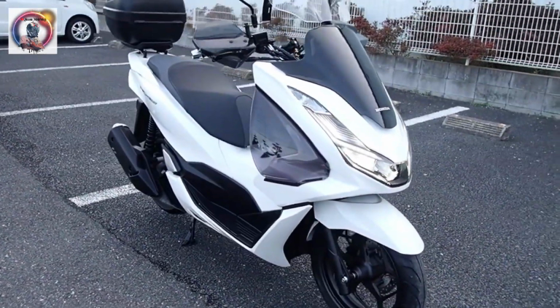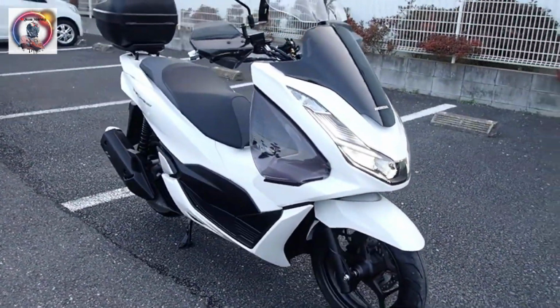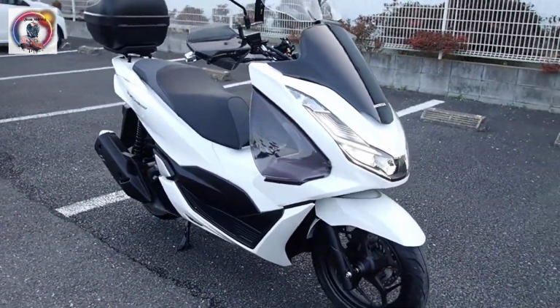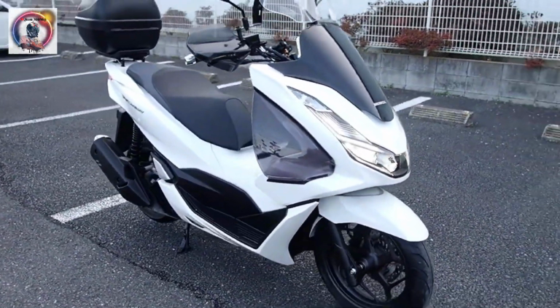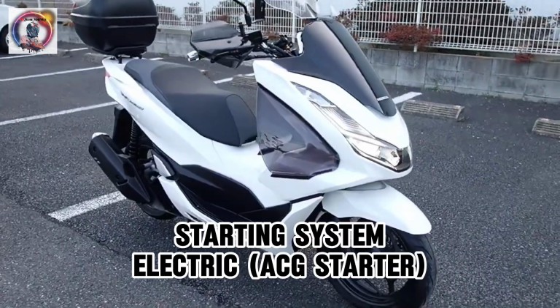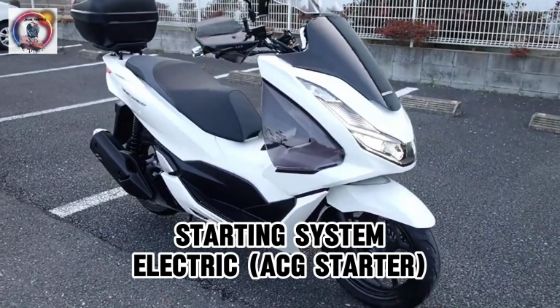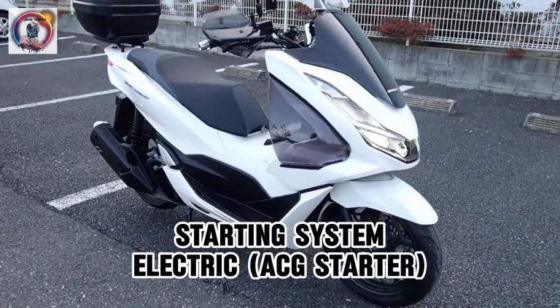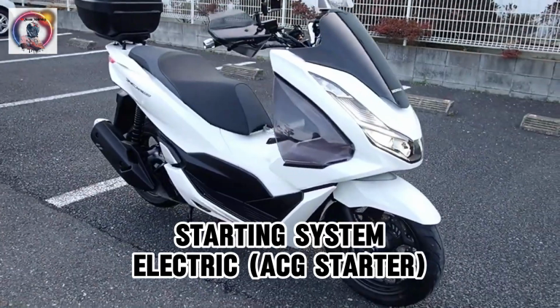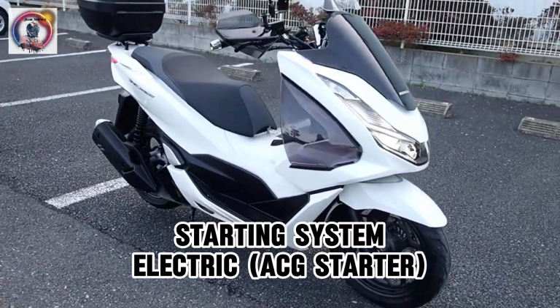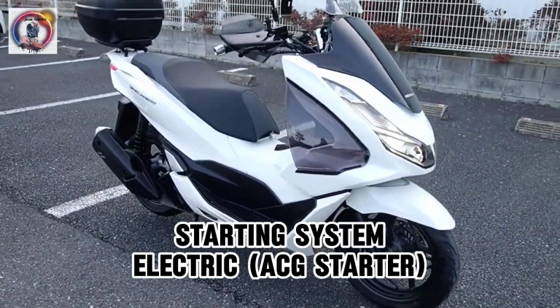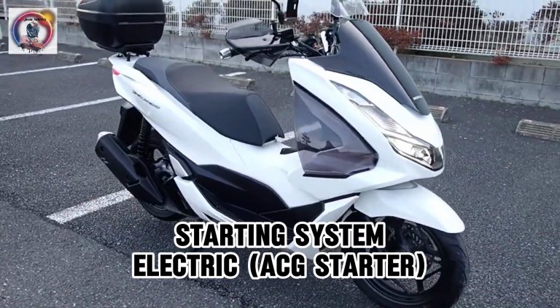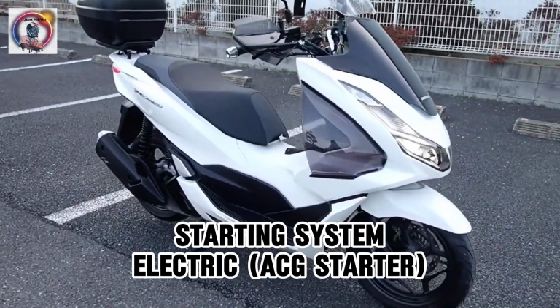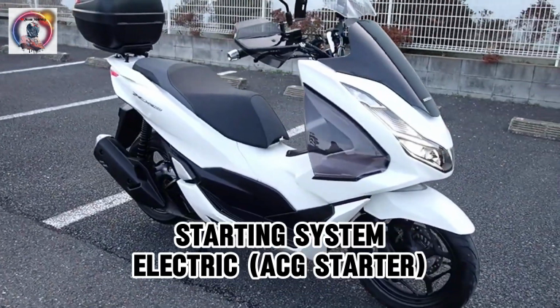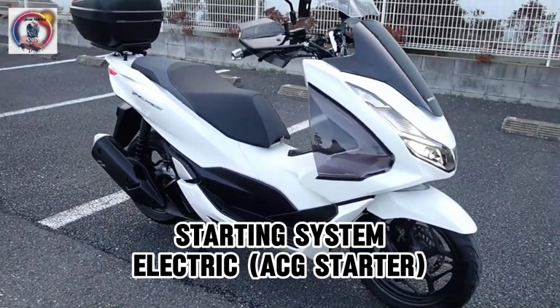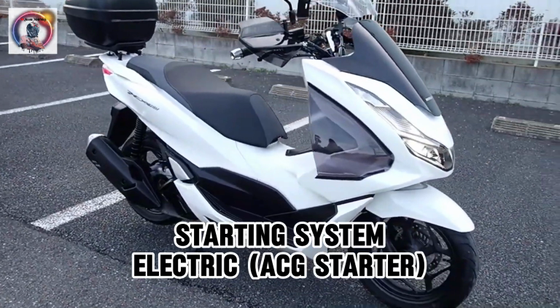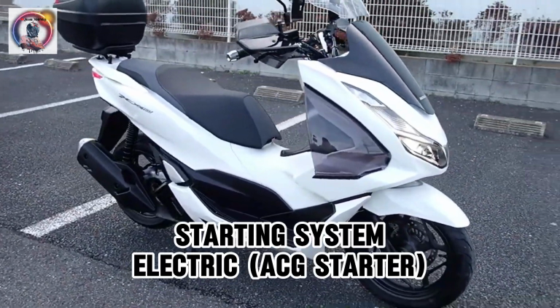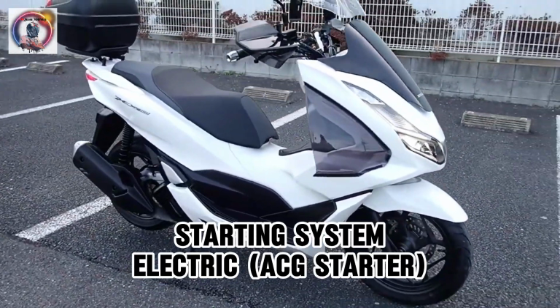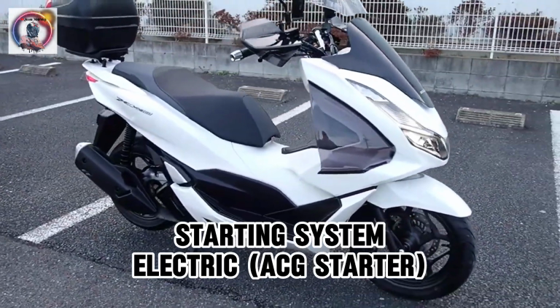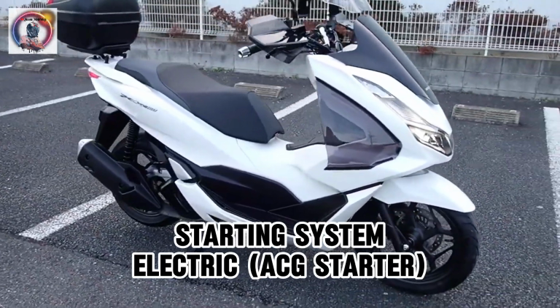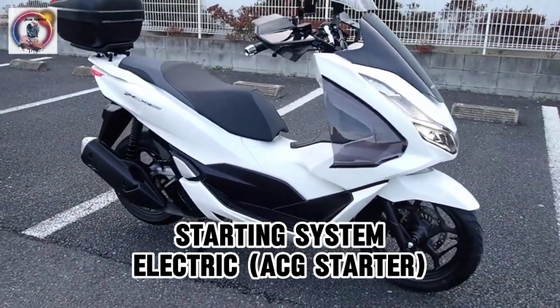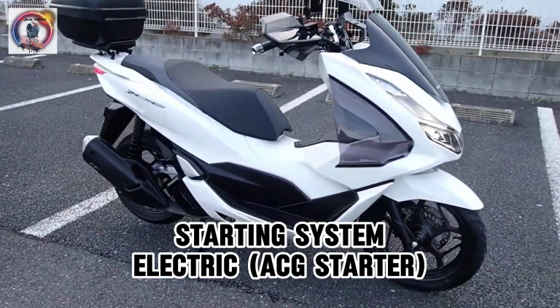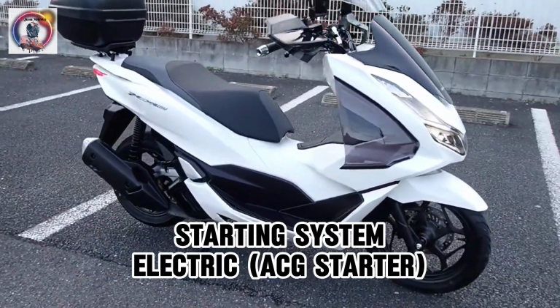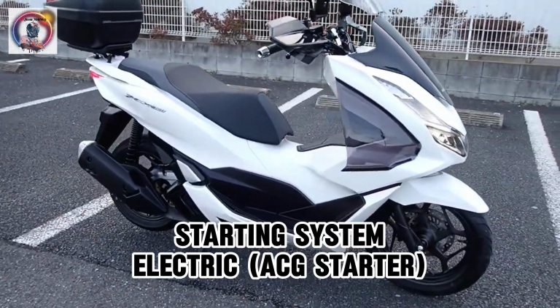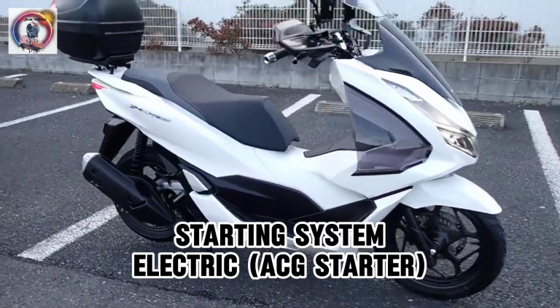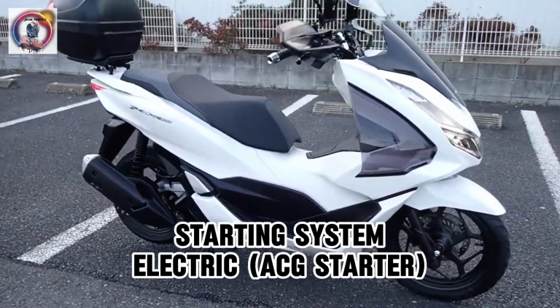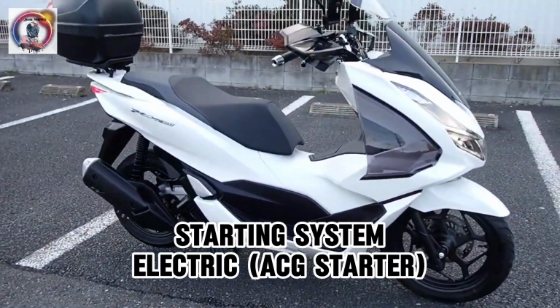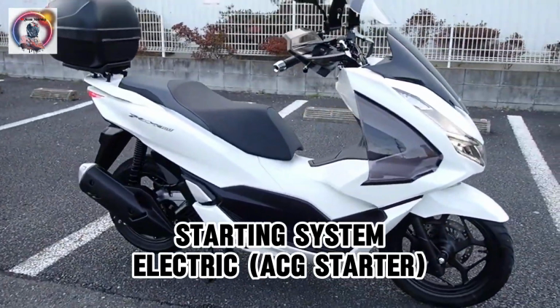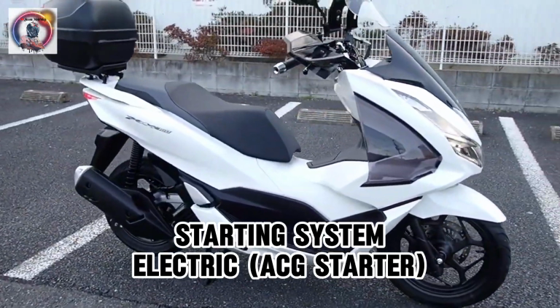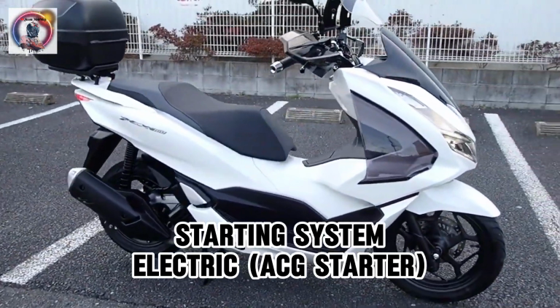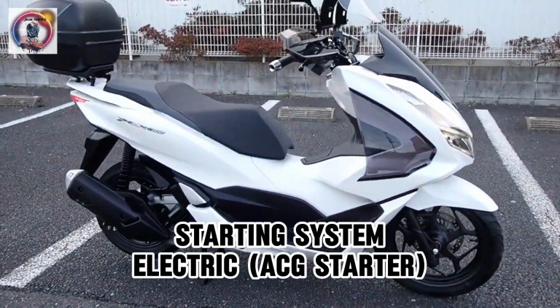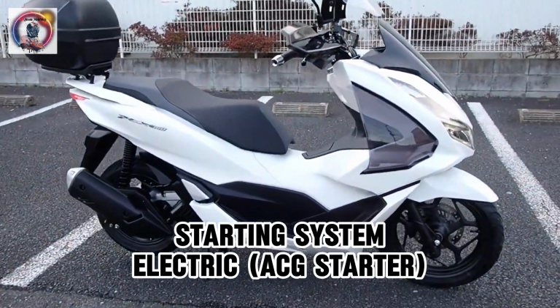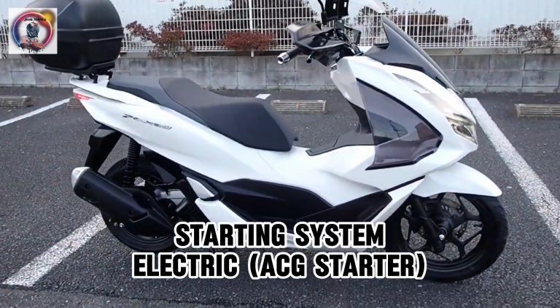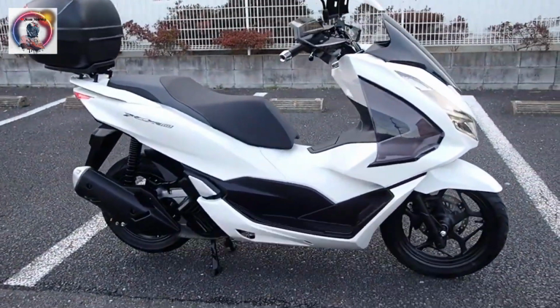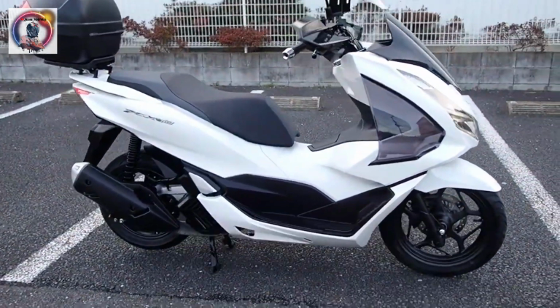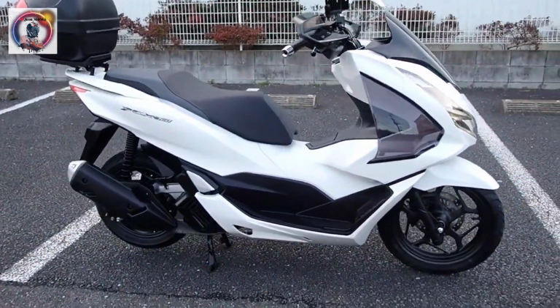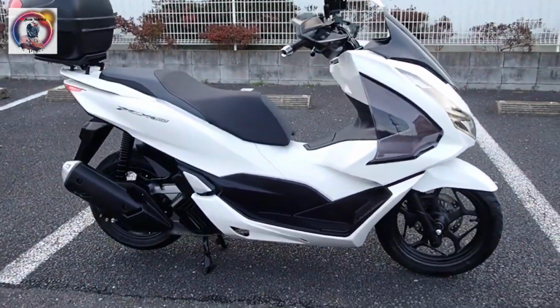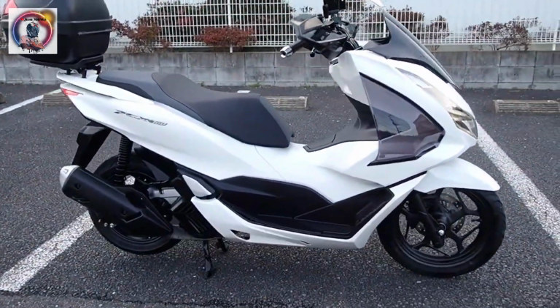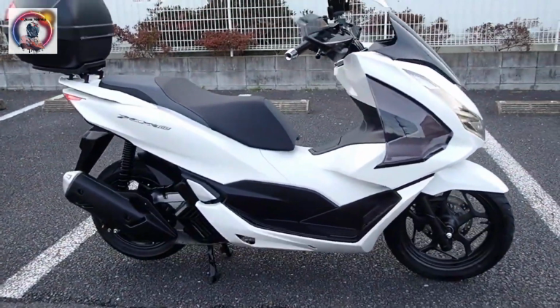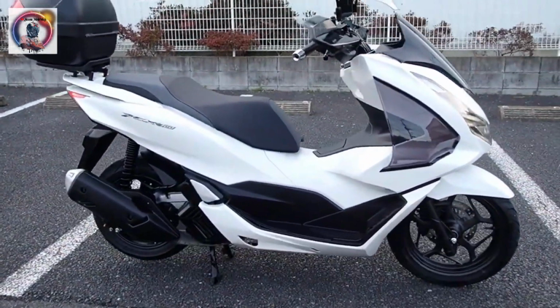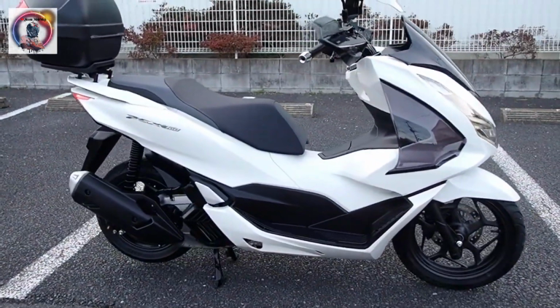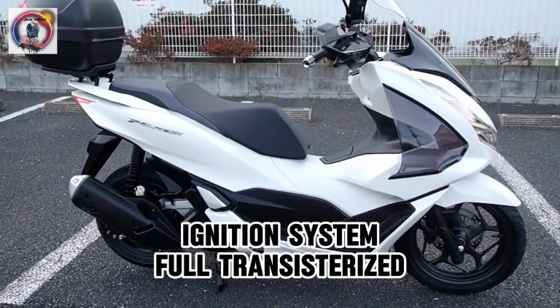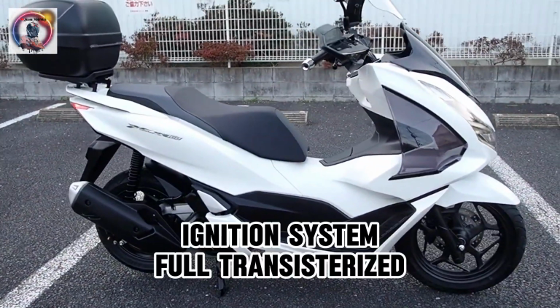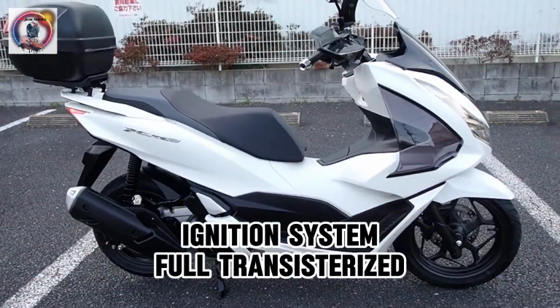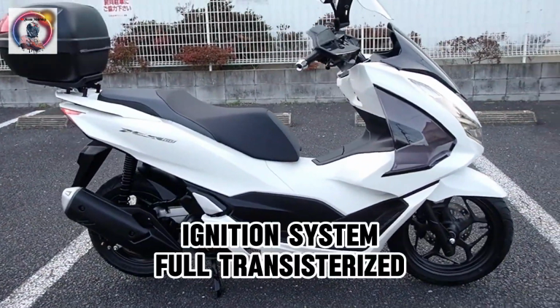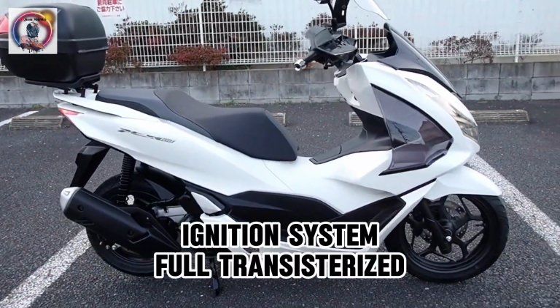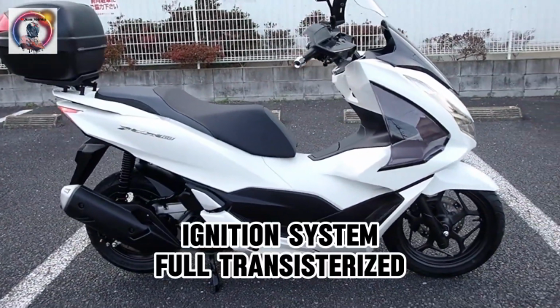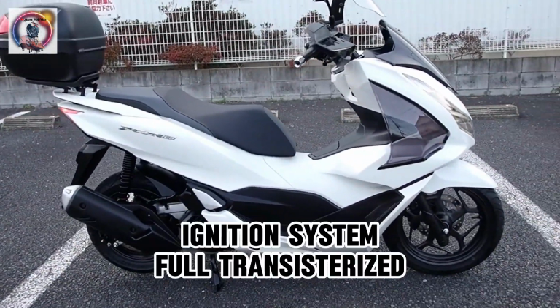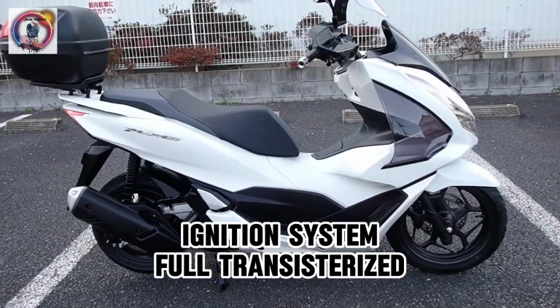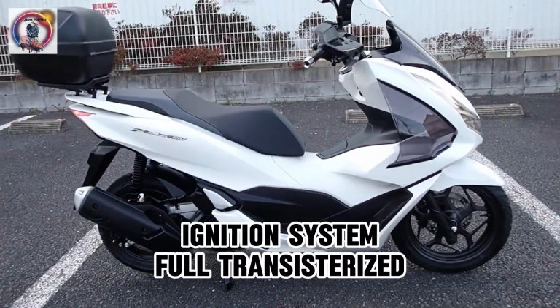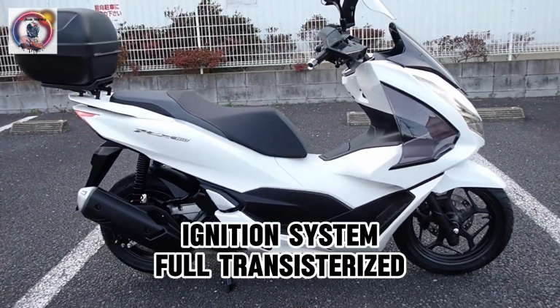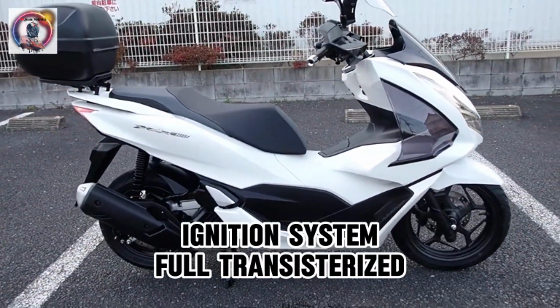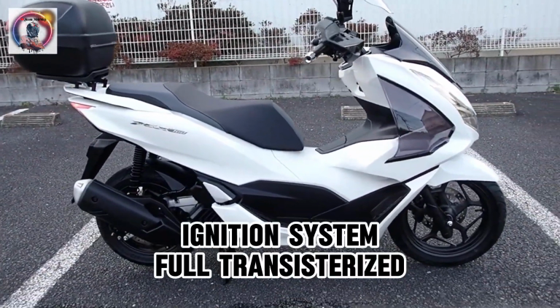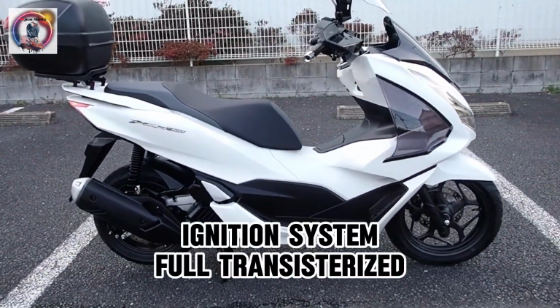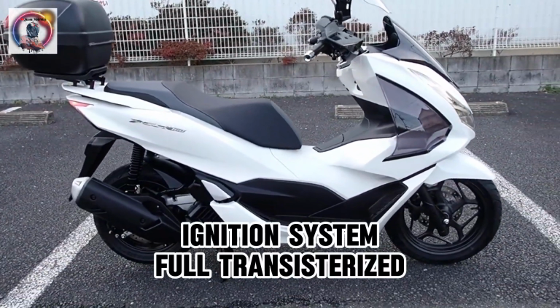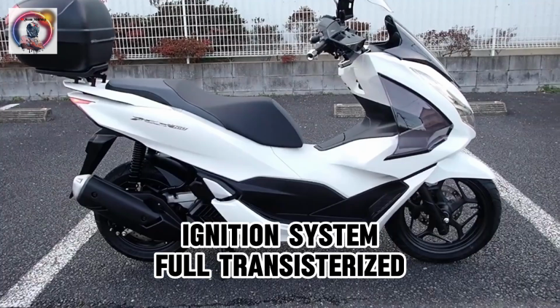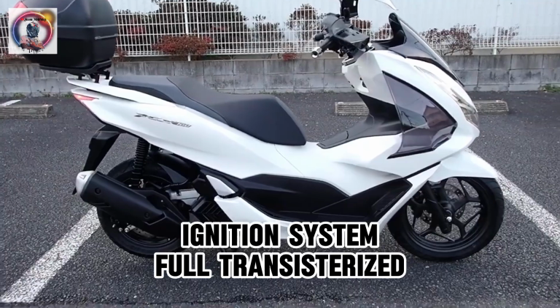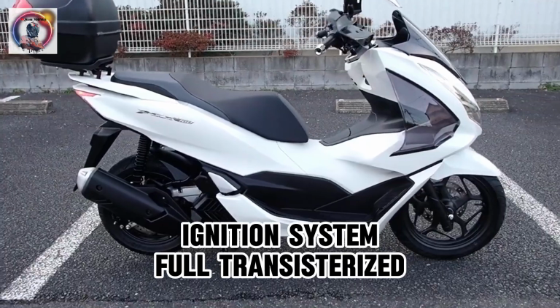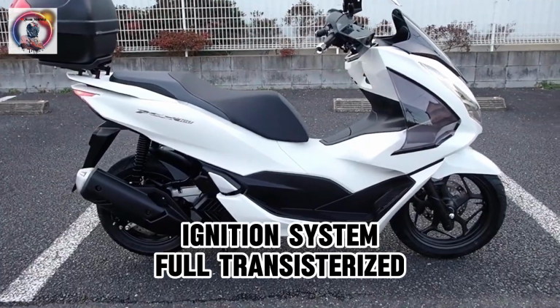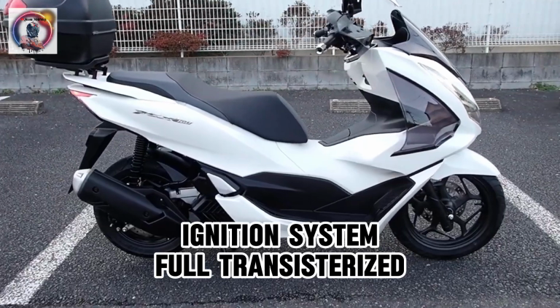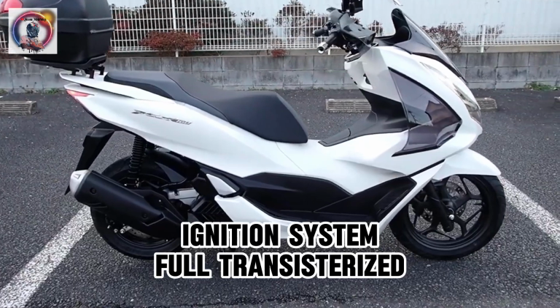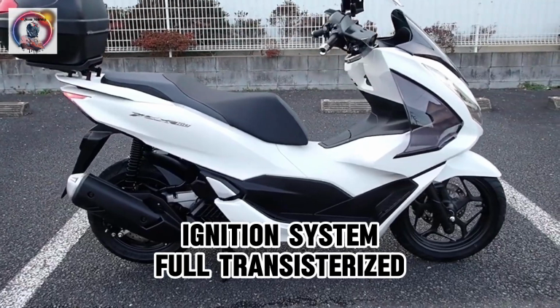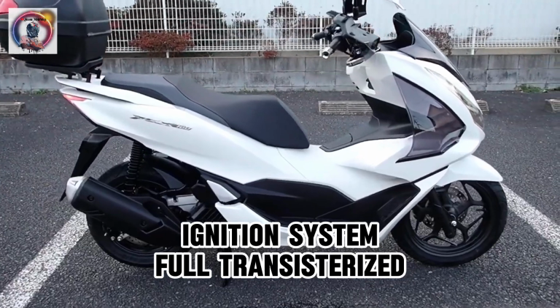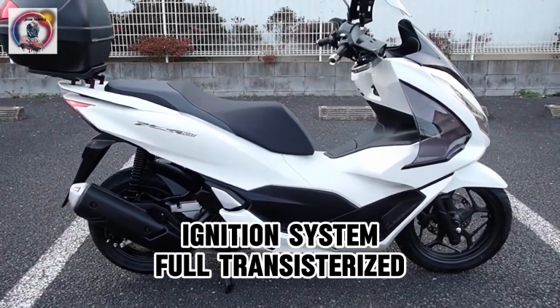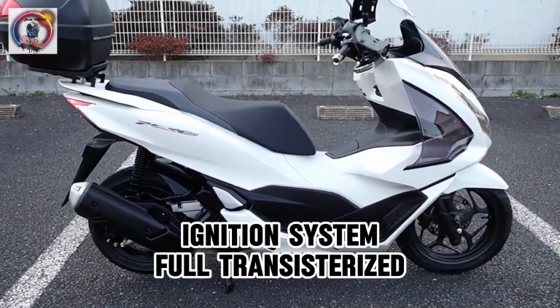Starting system: electric ACG starter. Ignition system: full transistorized.